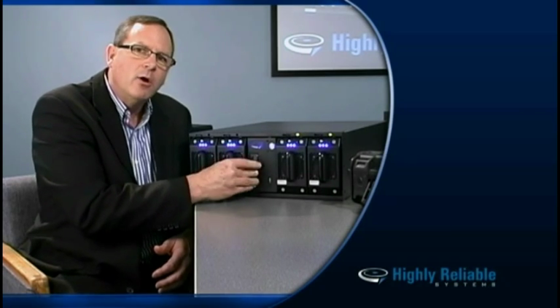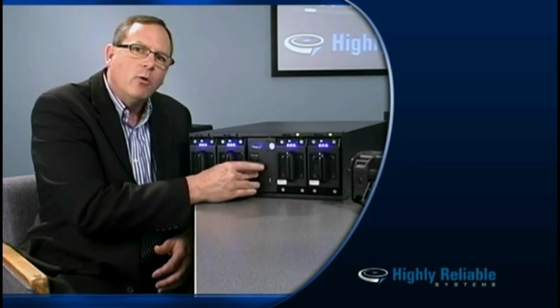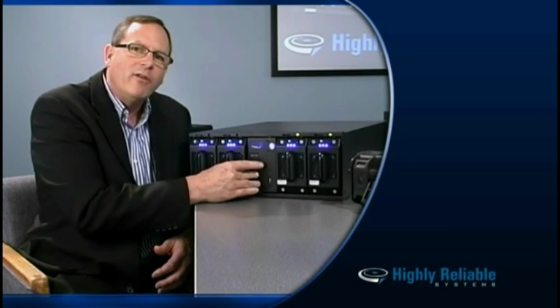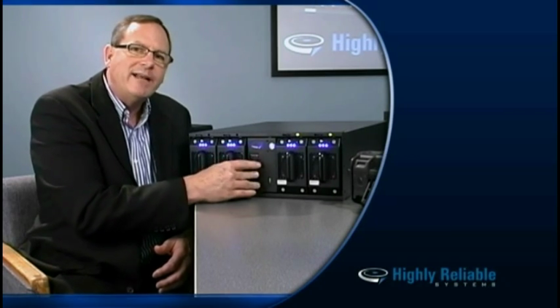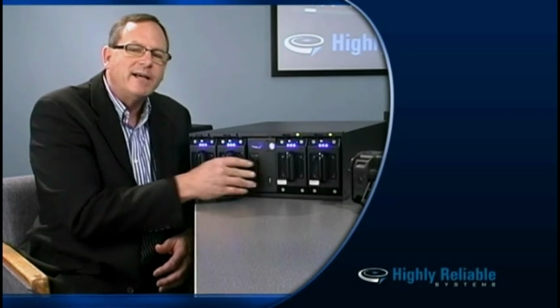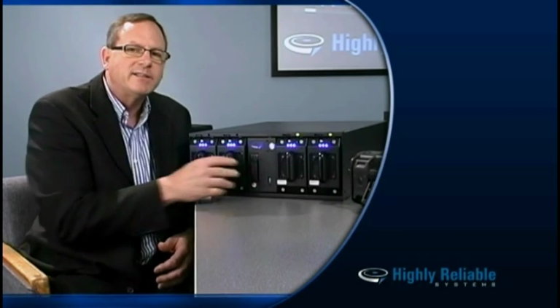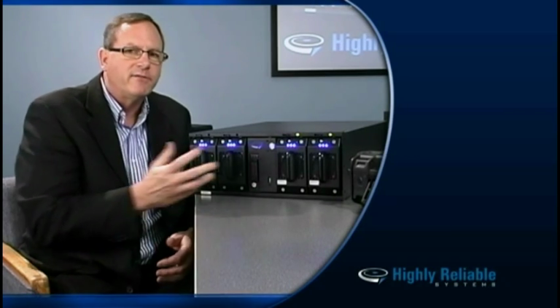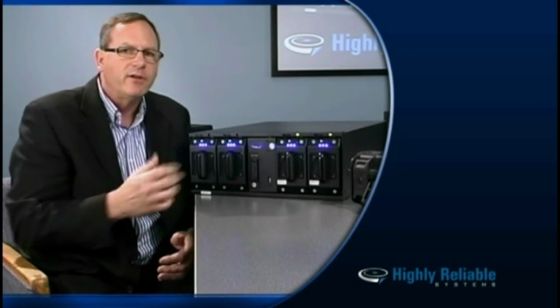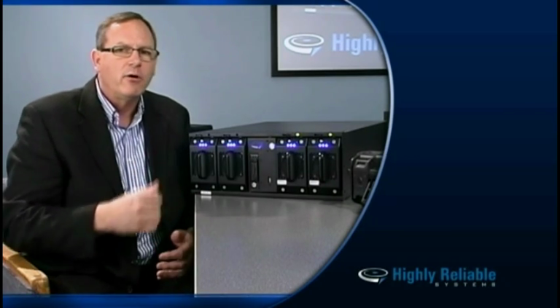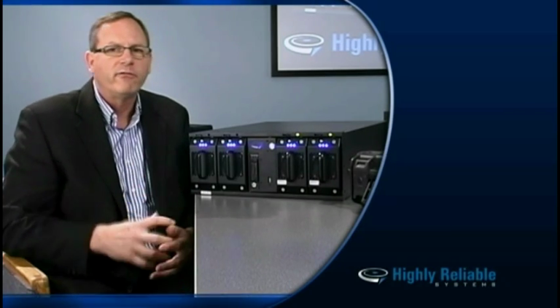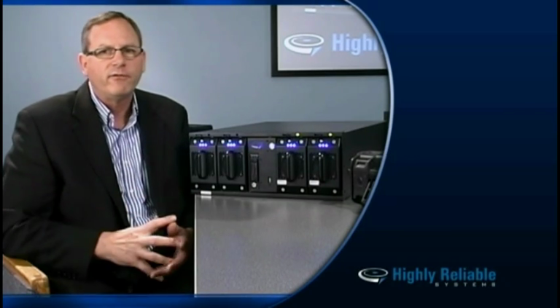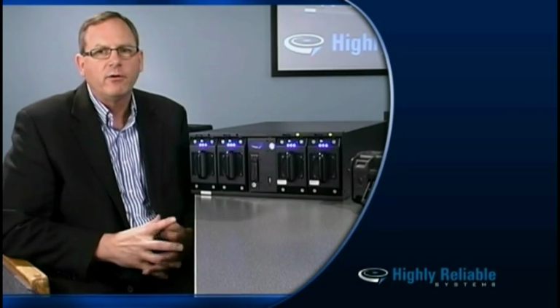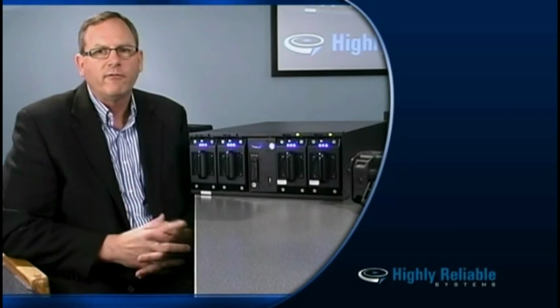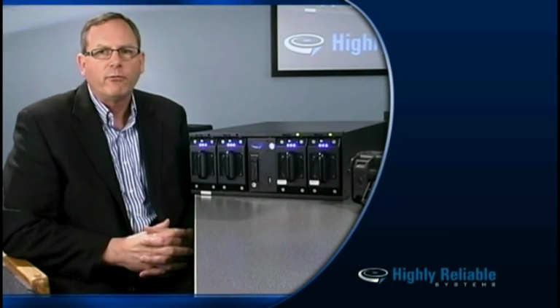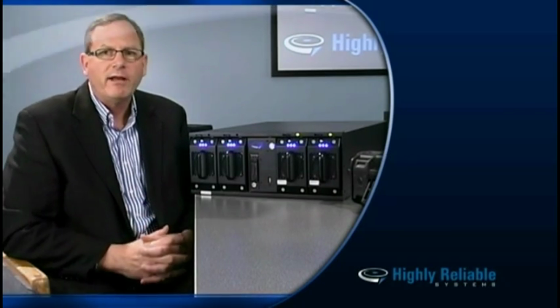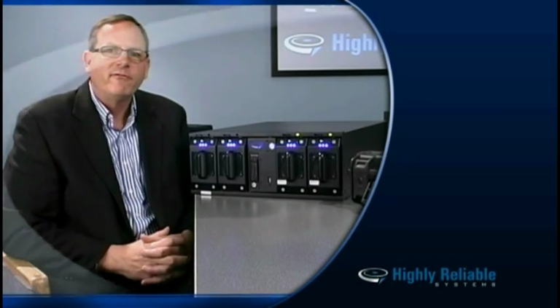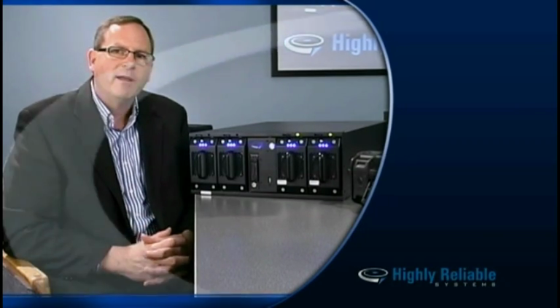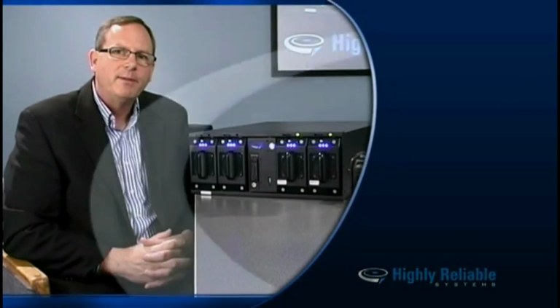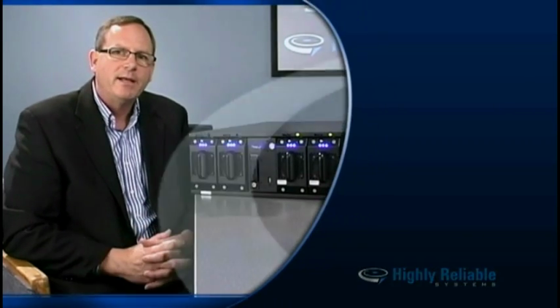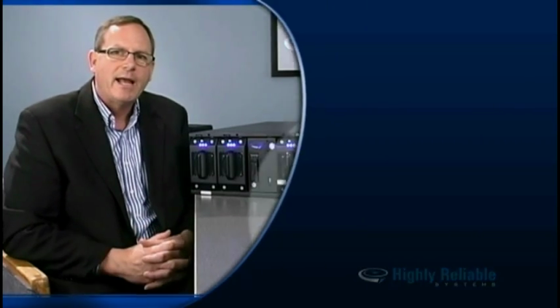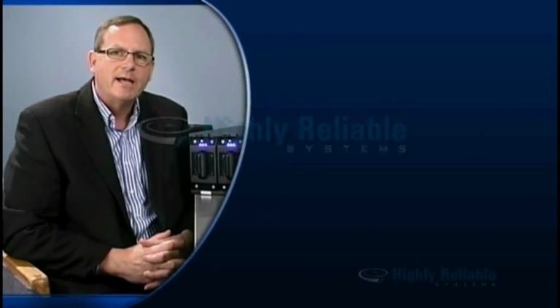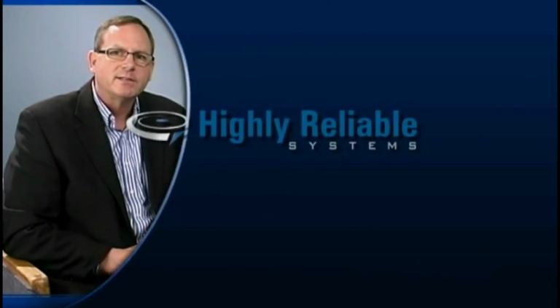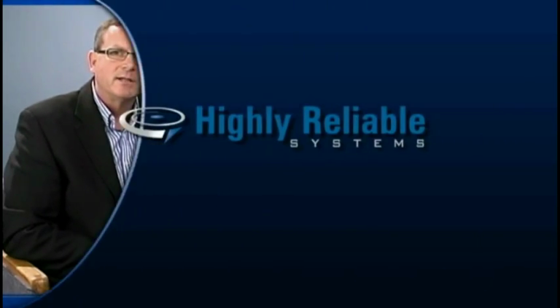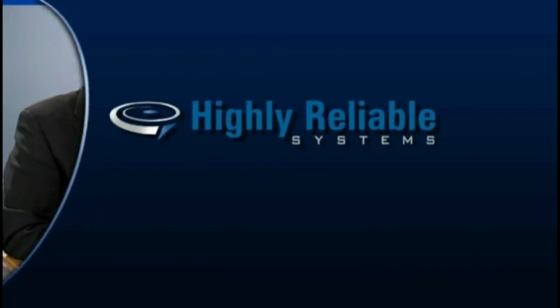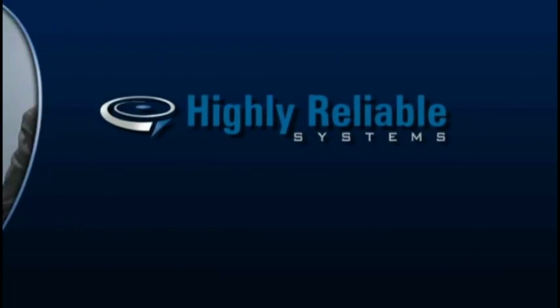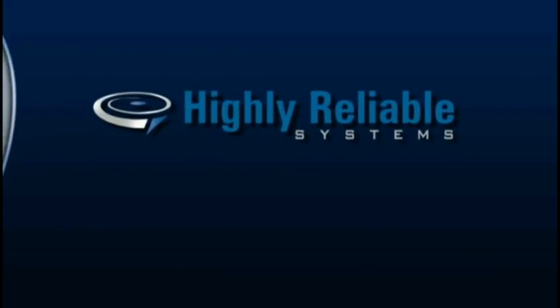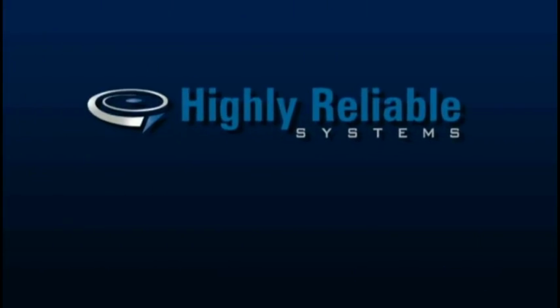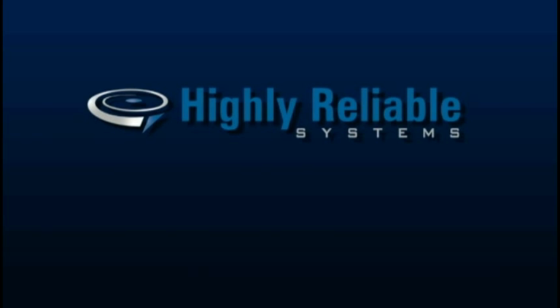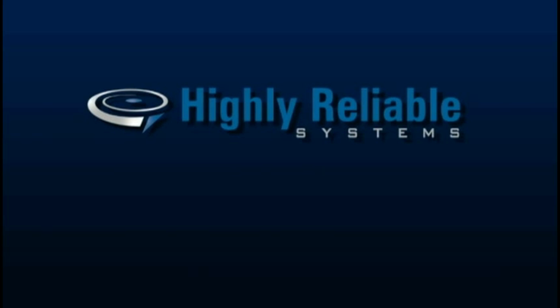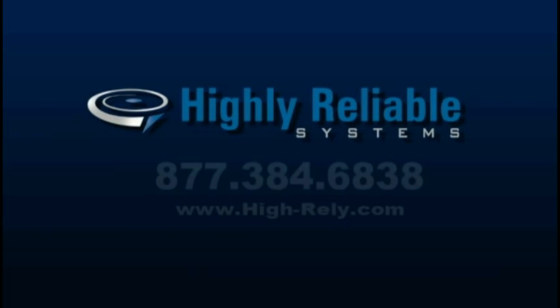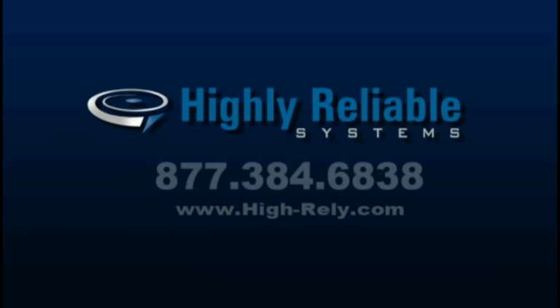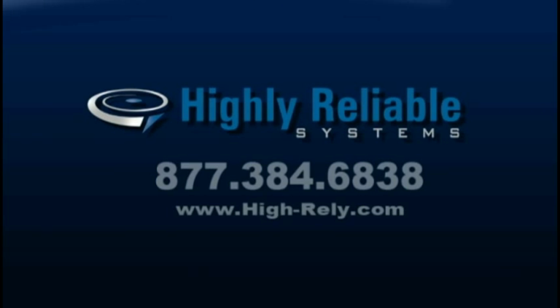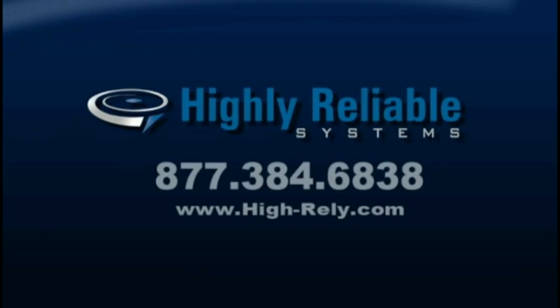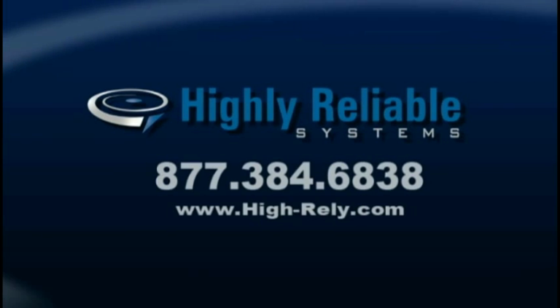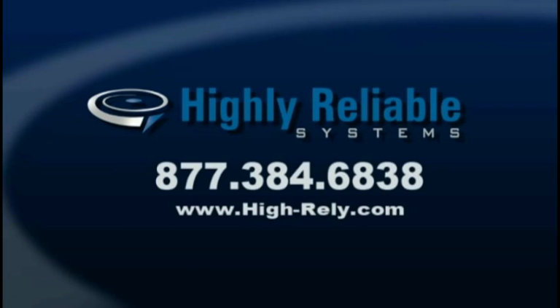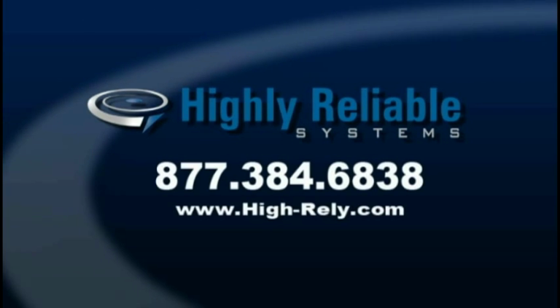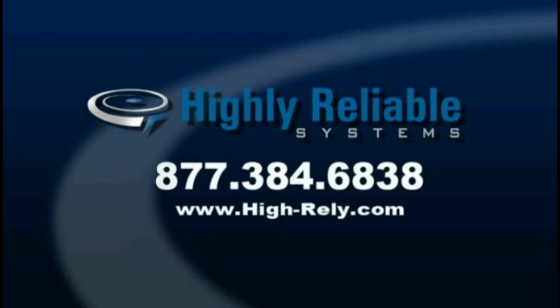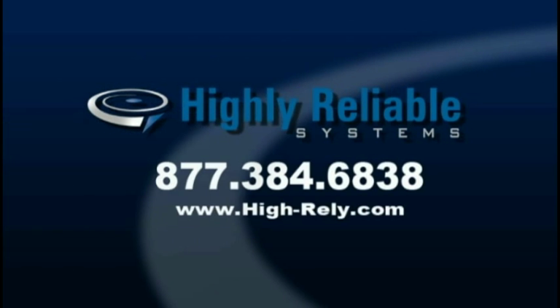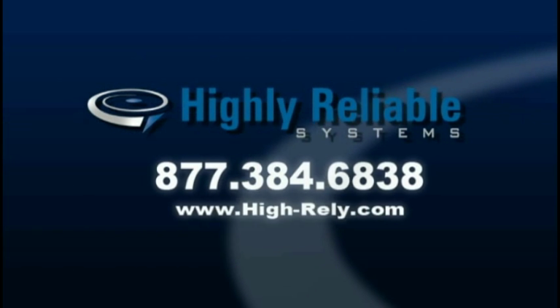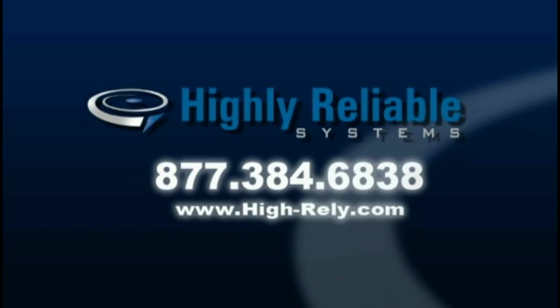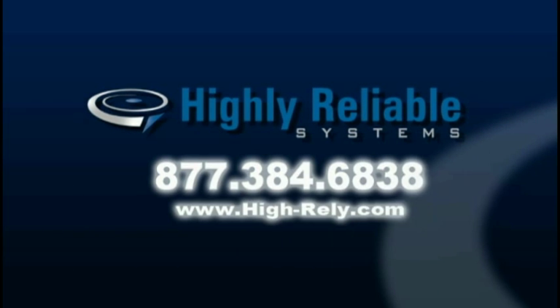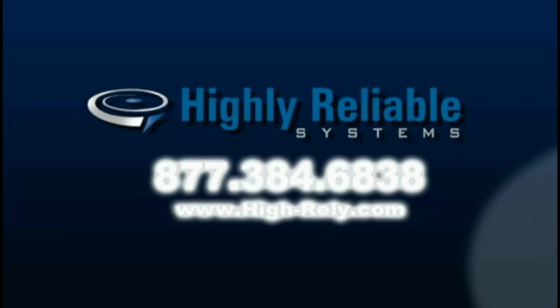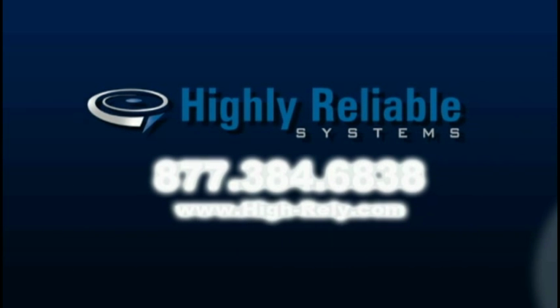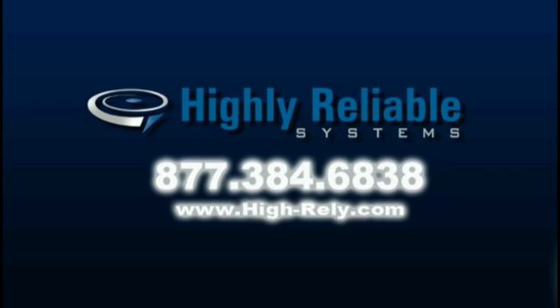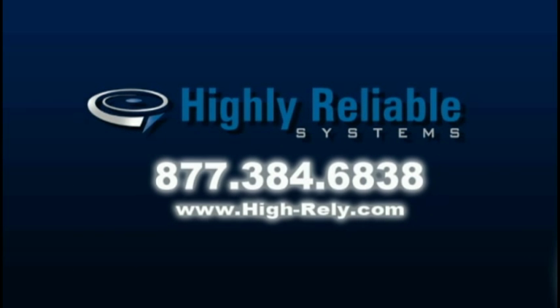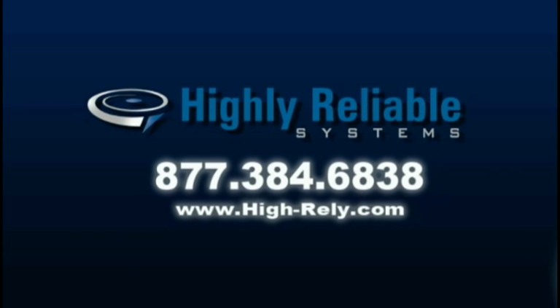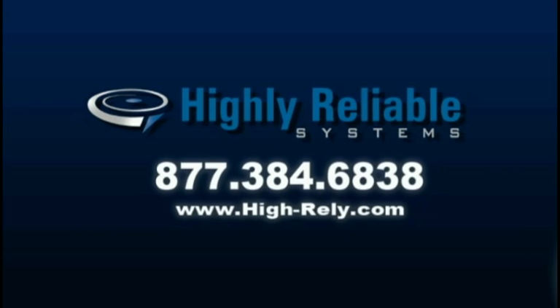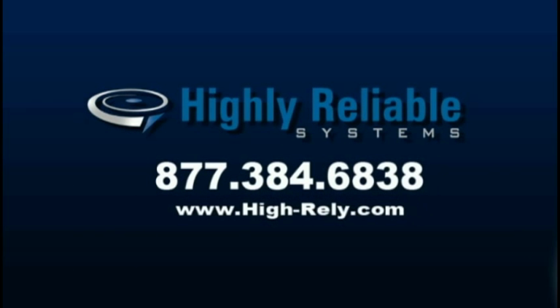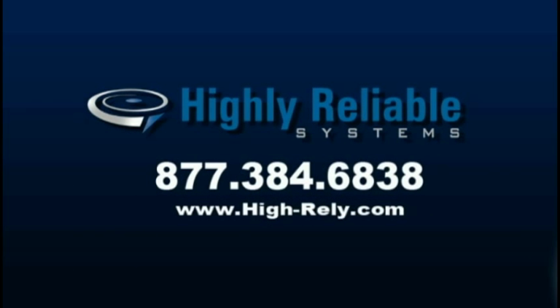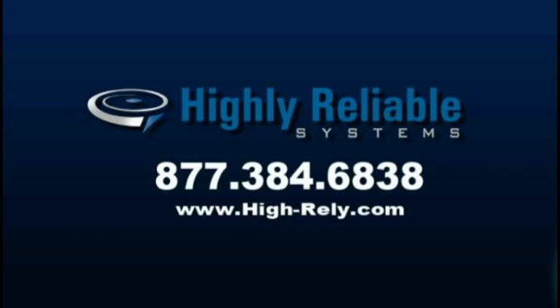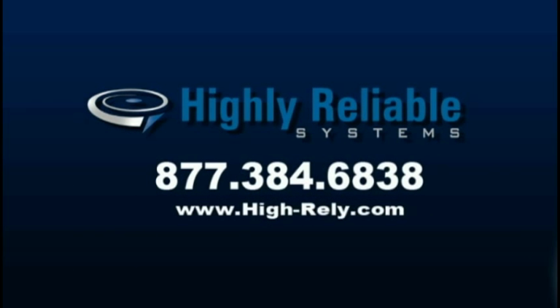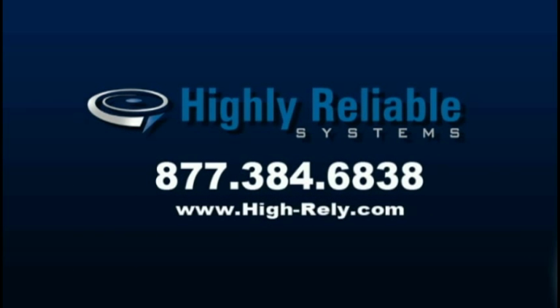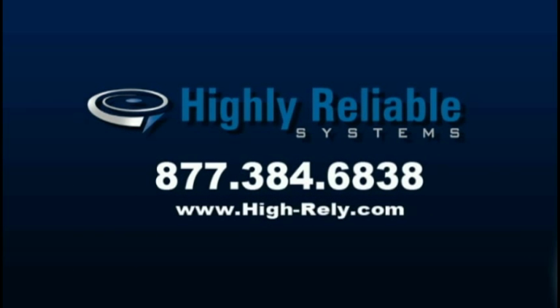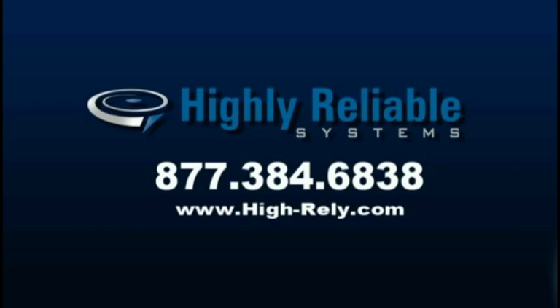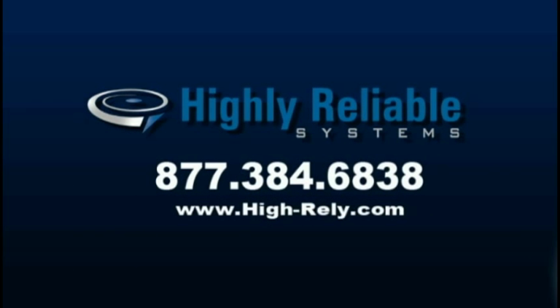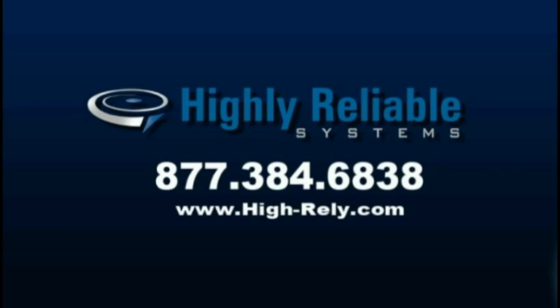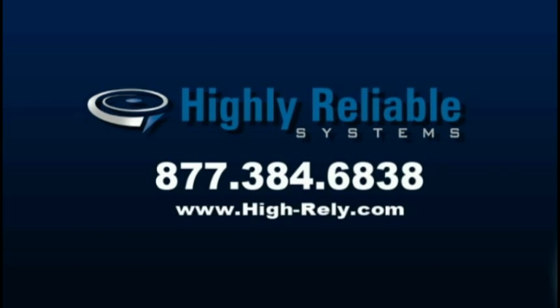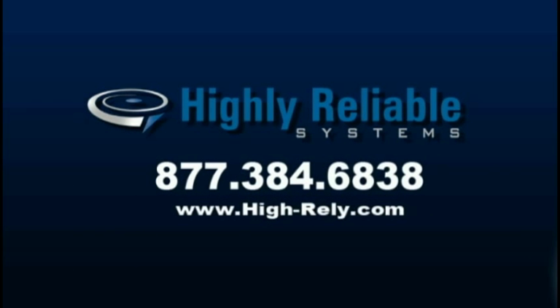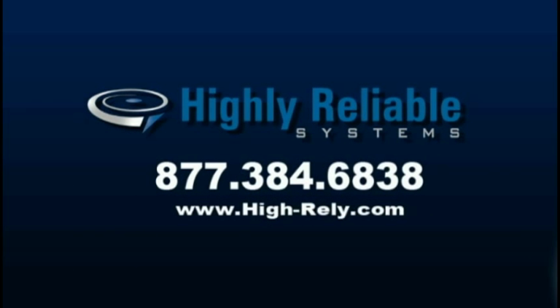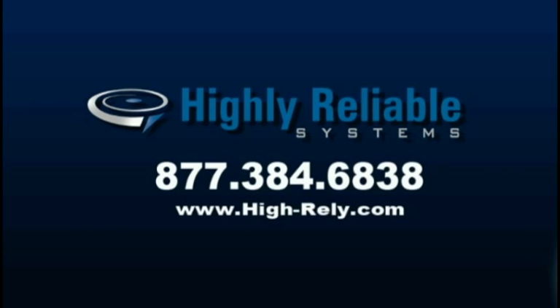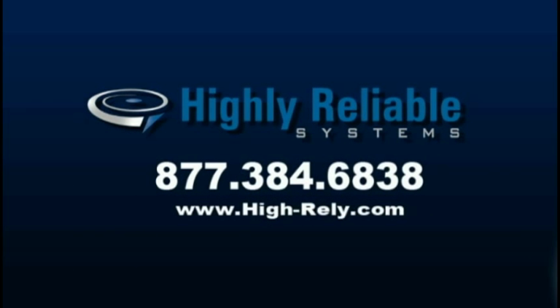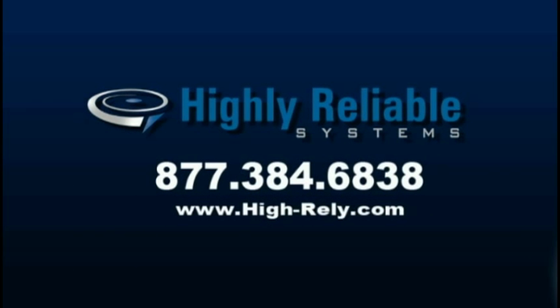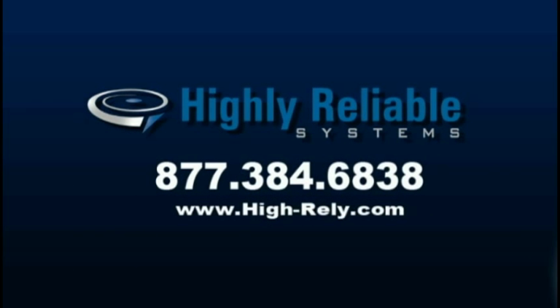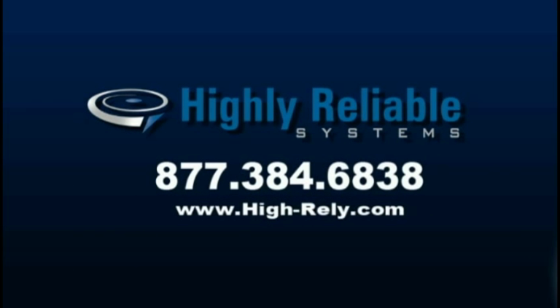Well, that does it for the overview of the RAID Frame BNAV. If you have any questions, please visit www.hi-rely.com. Thank you.